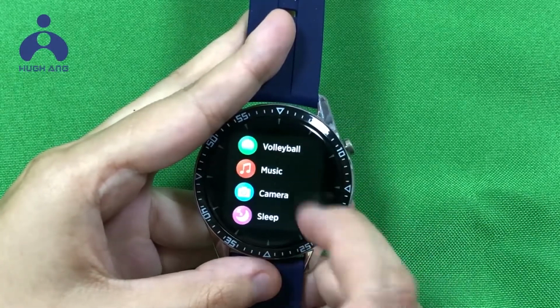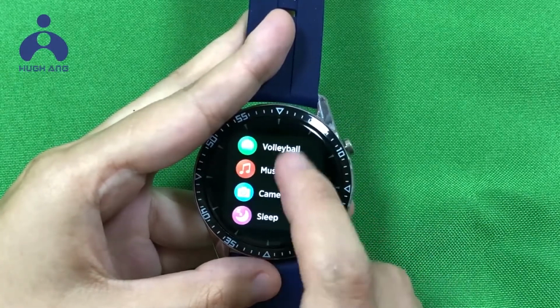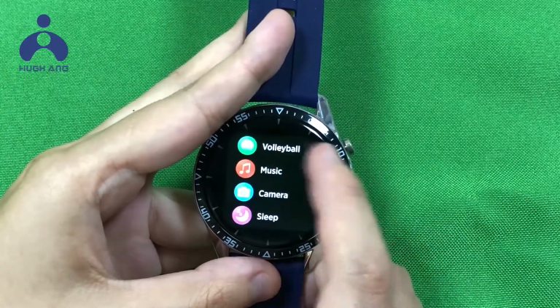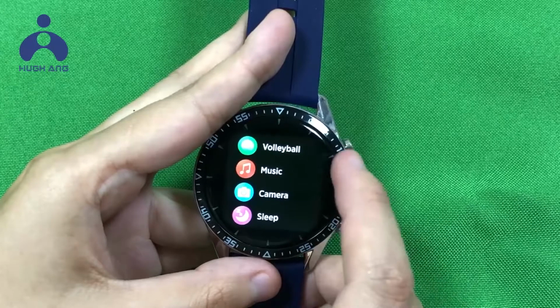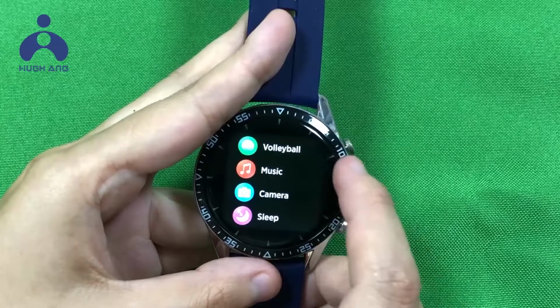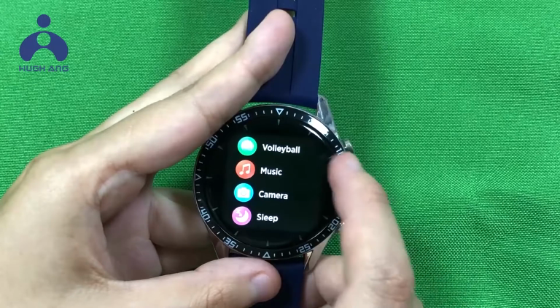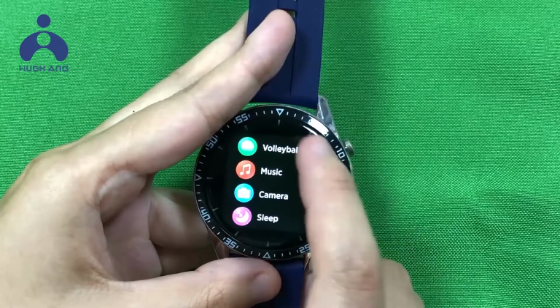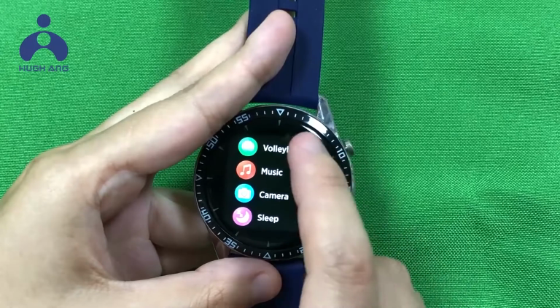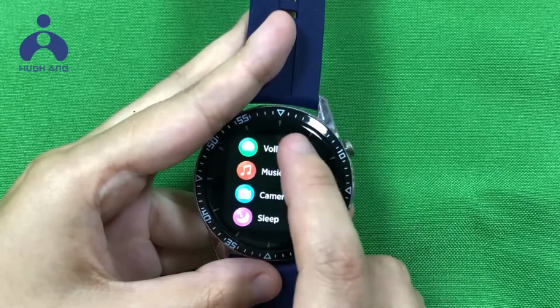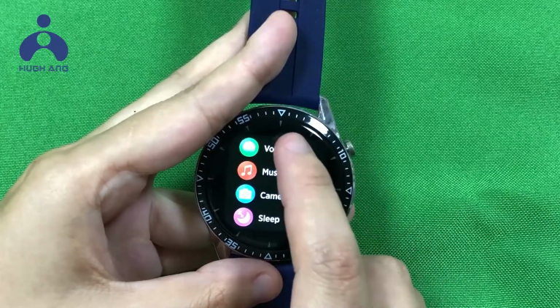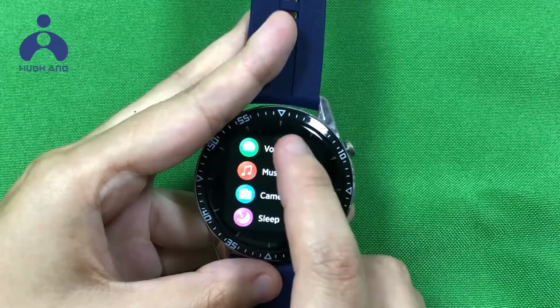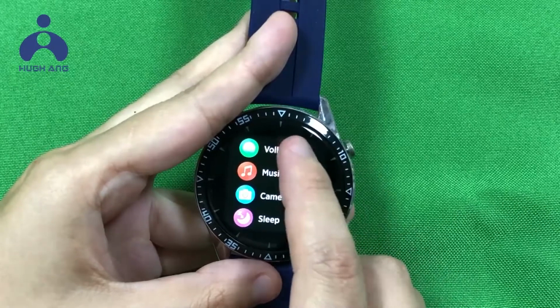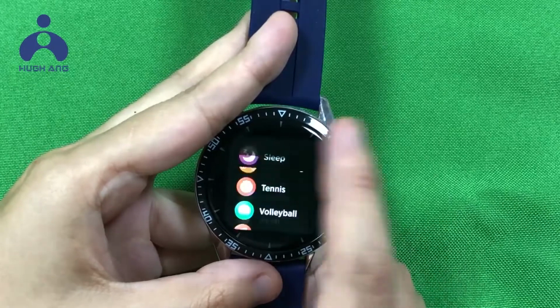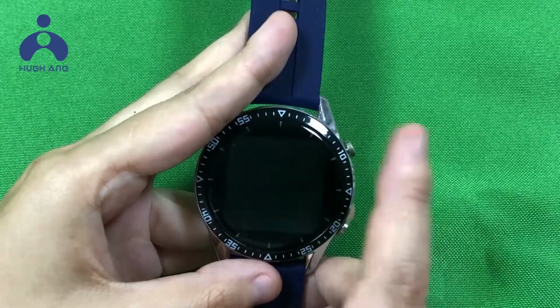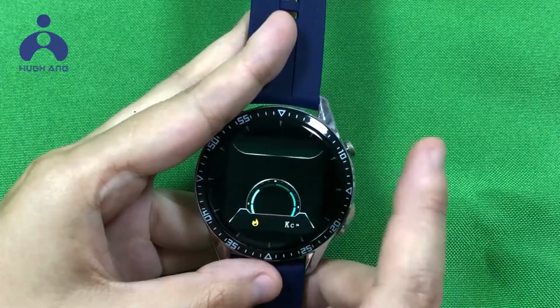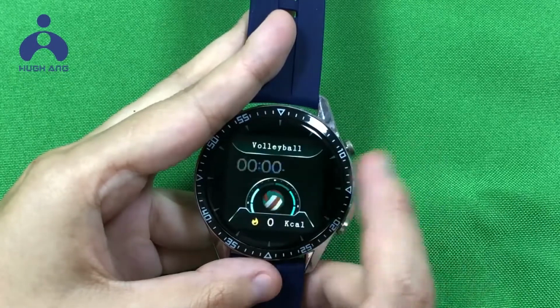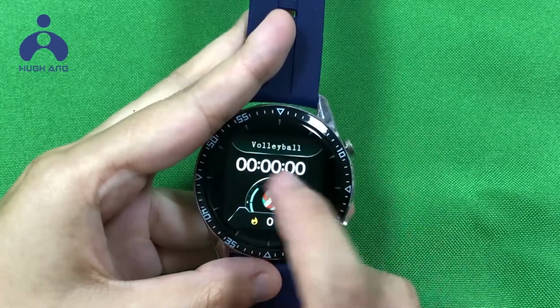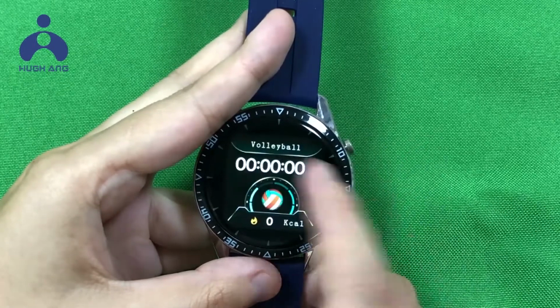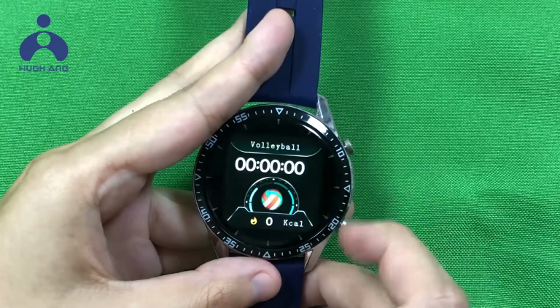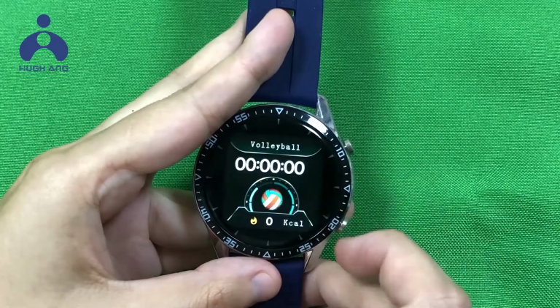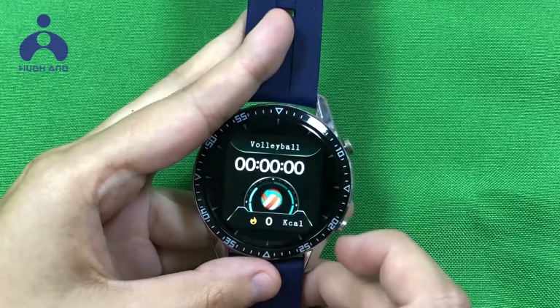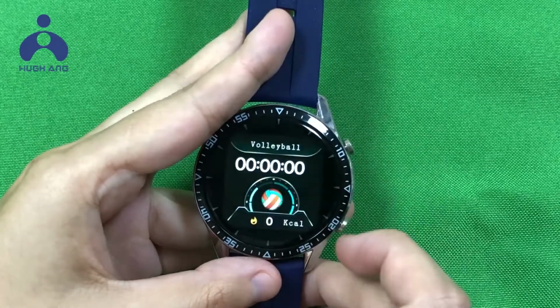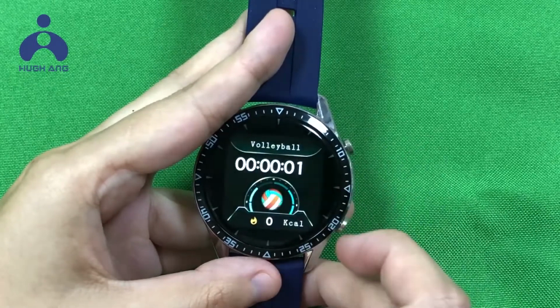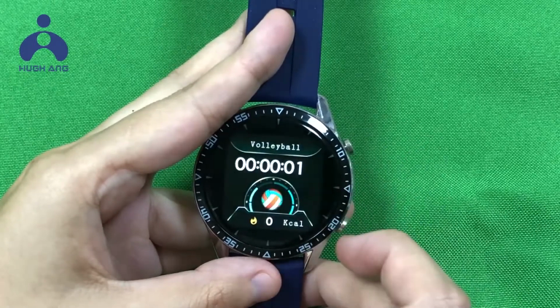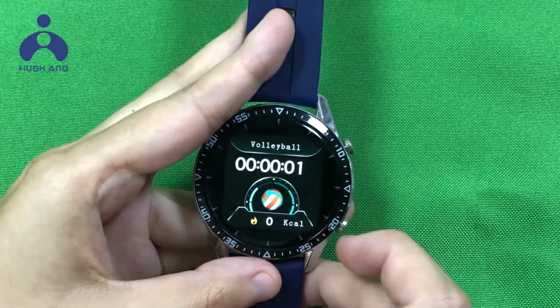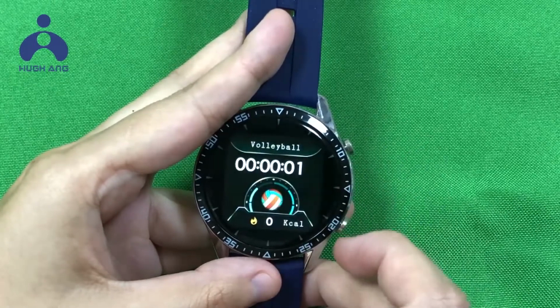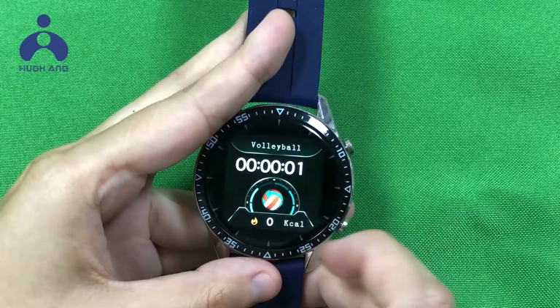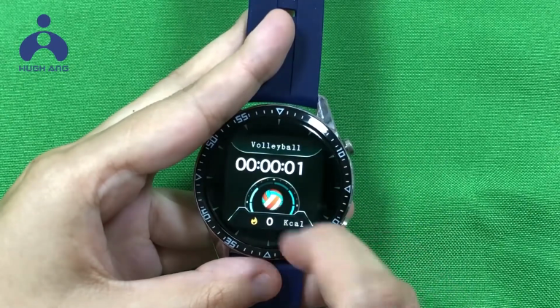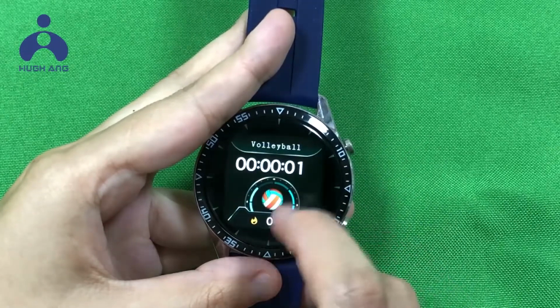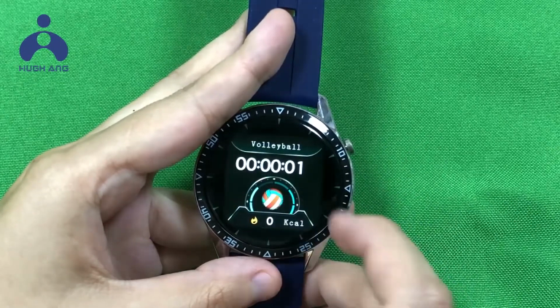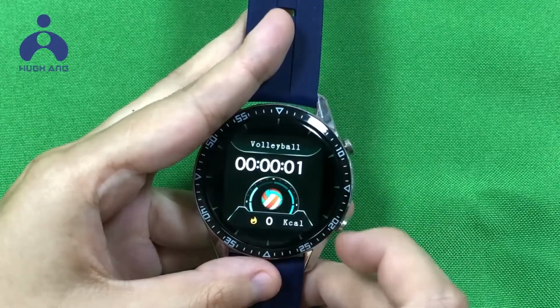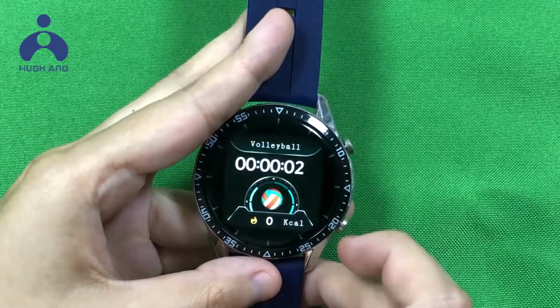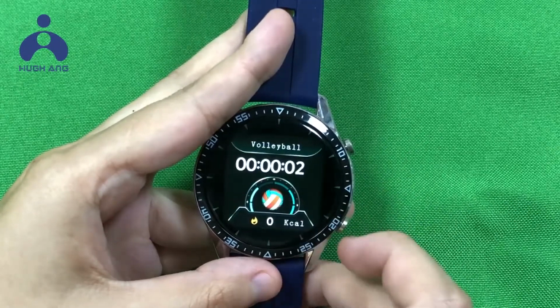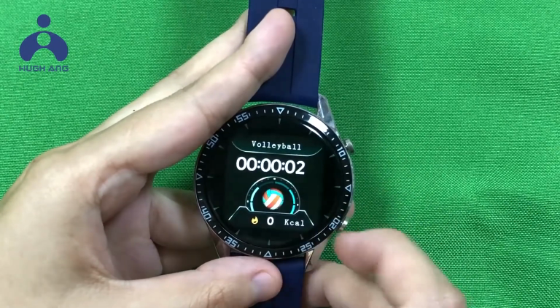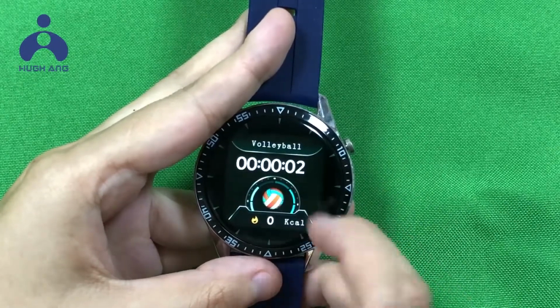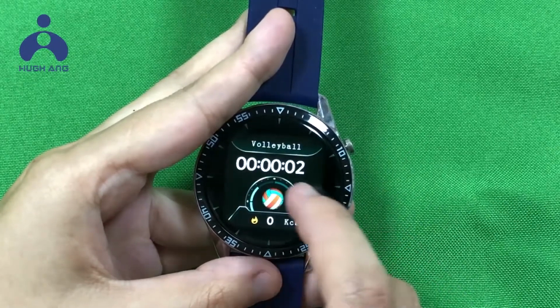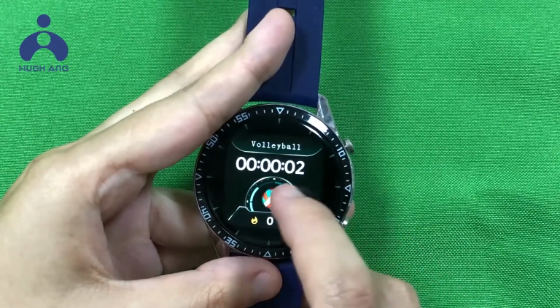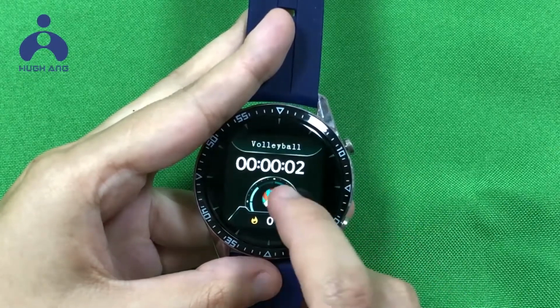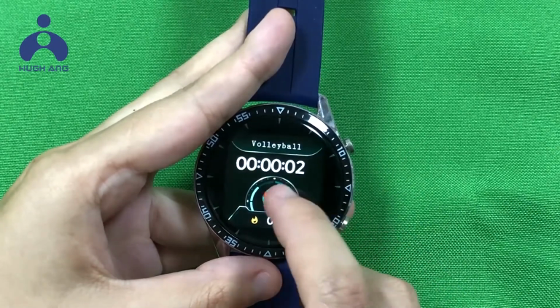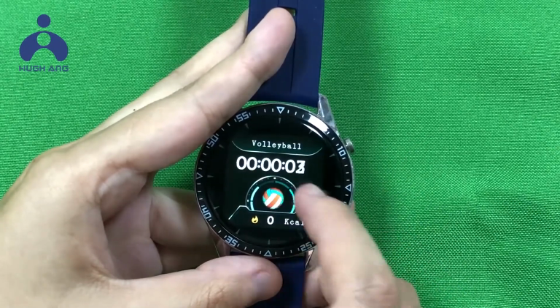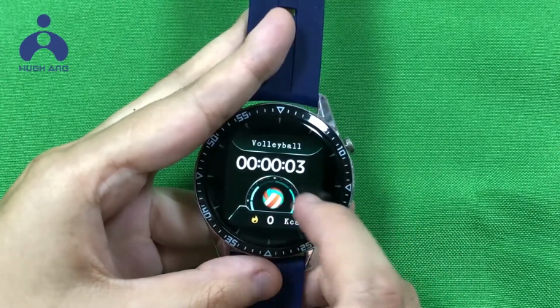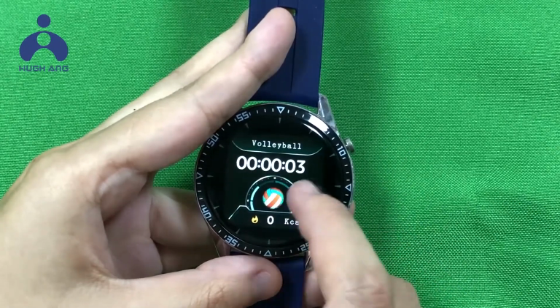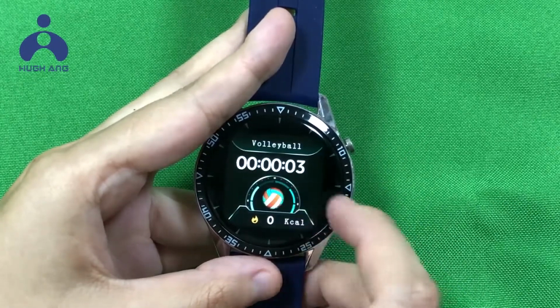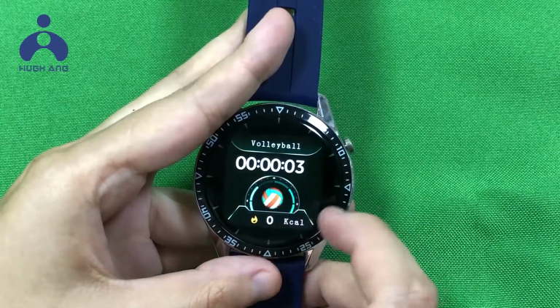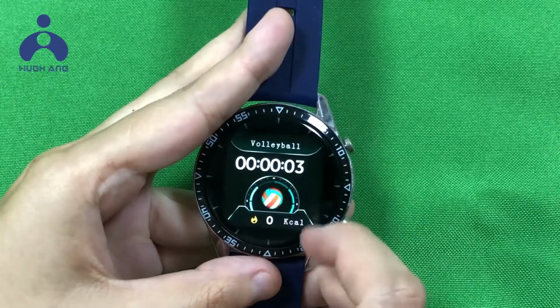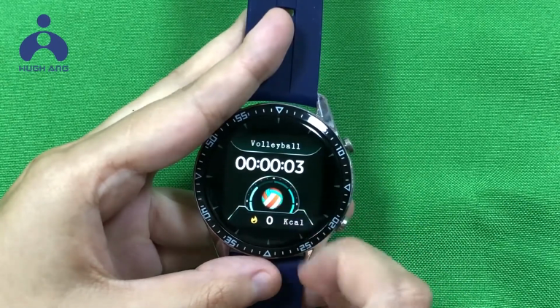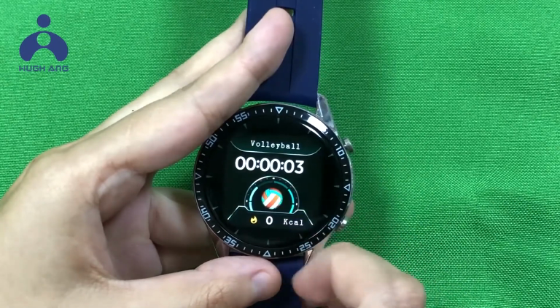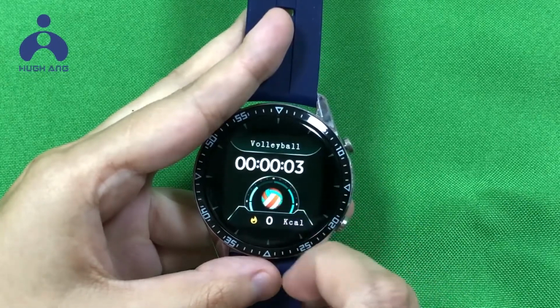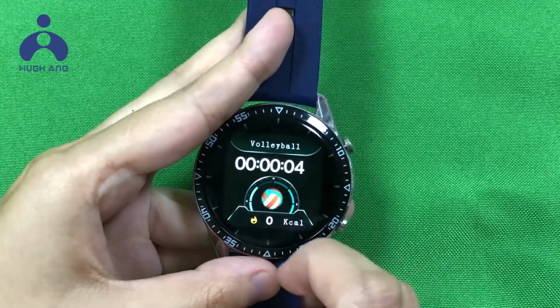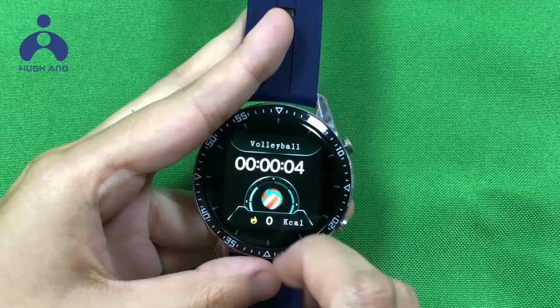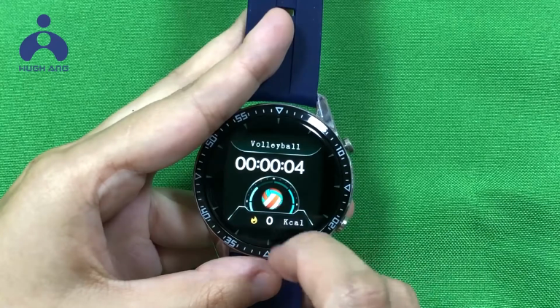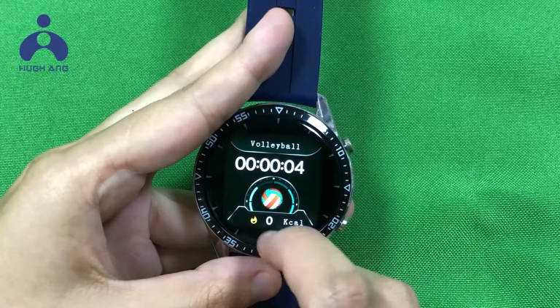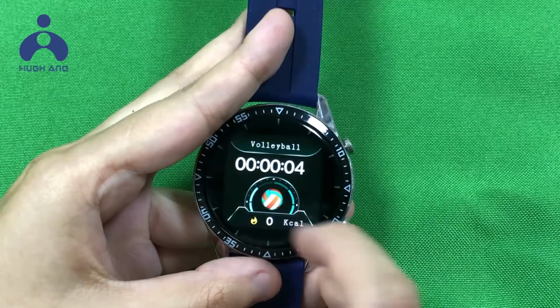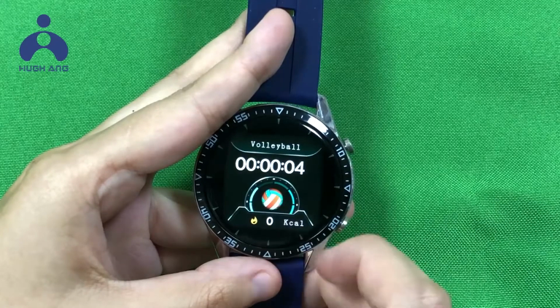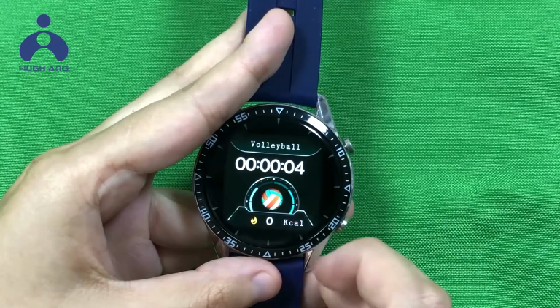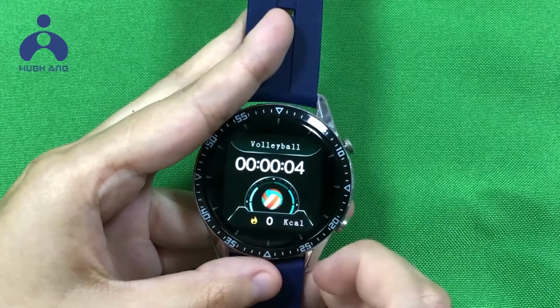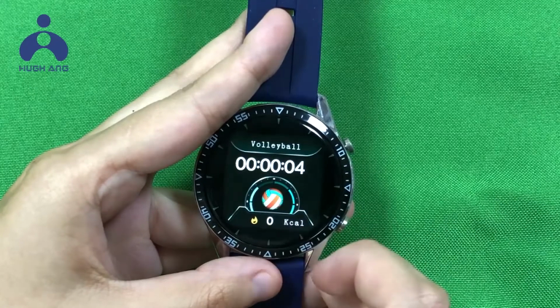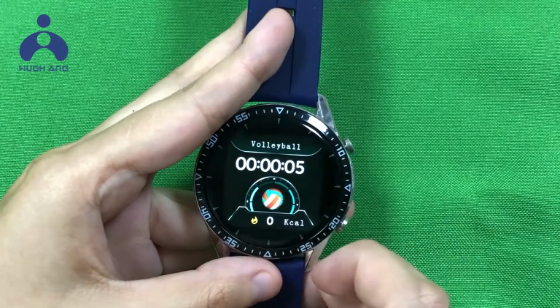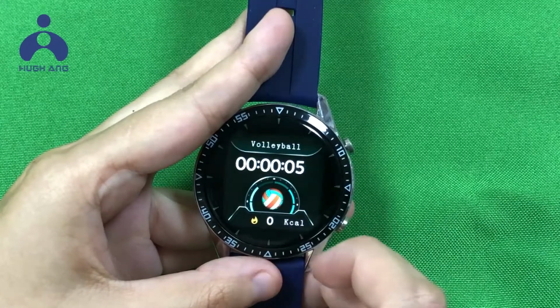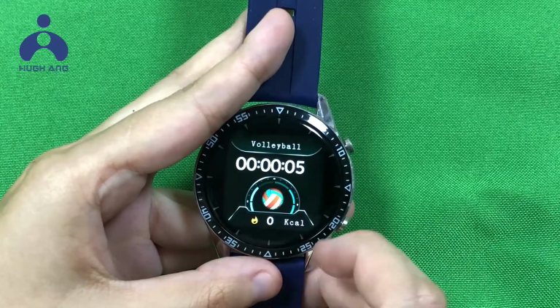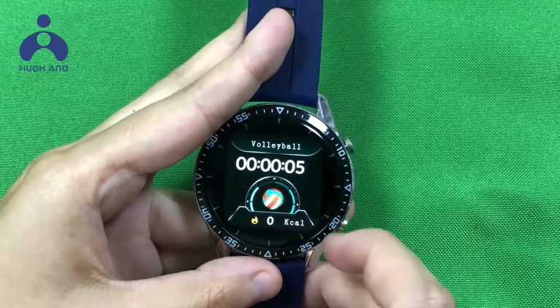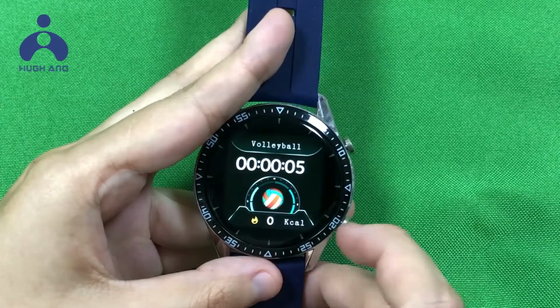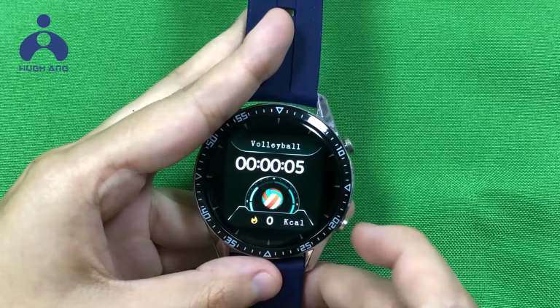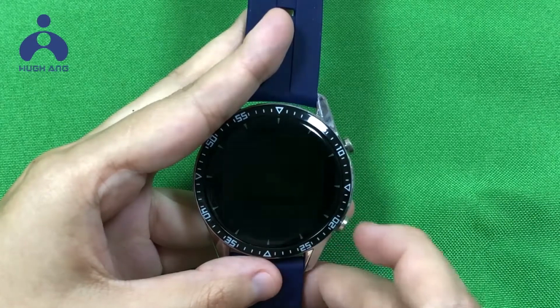Let us get into the volleyball exercise mode. This mode can record your exercise time and the calories burned.